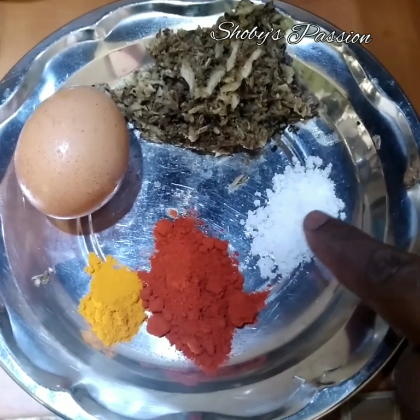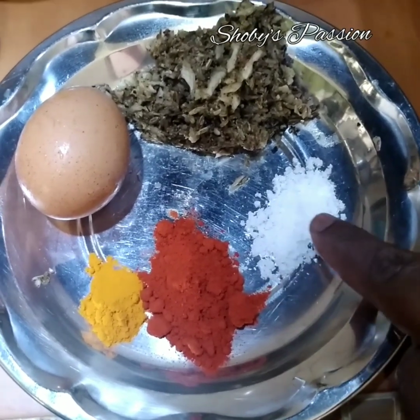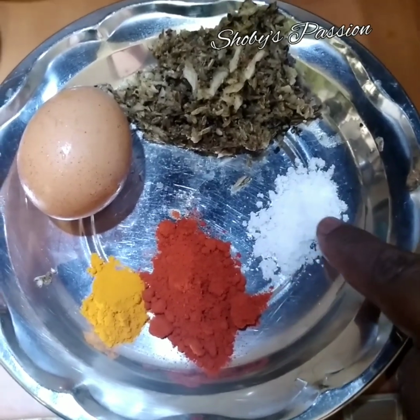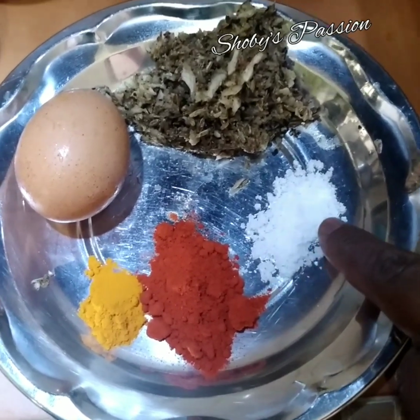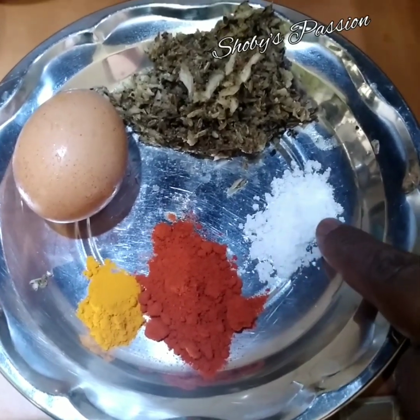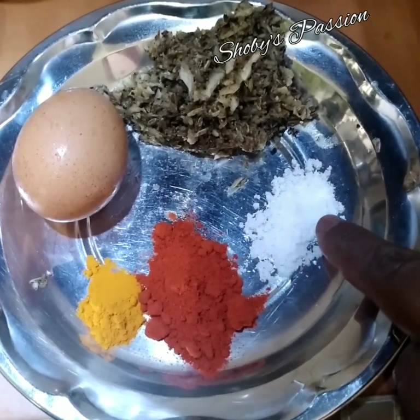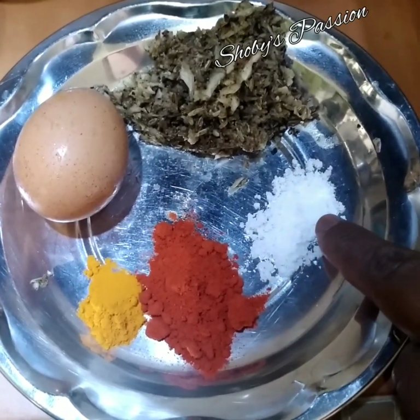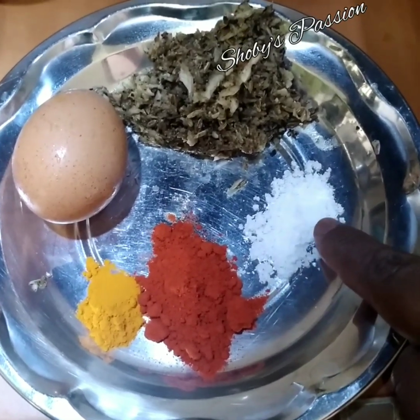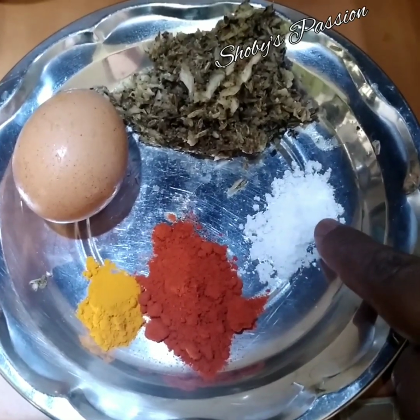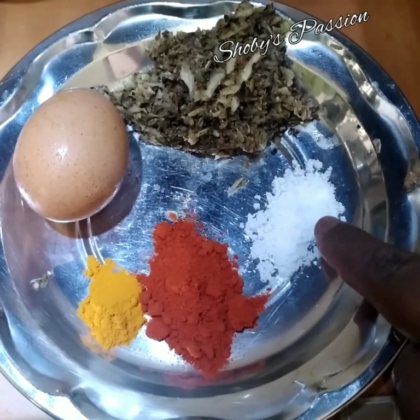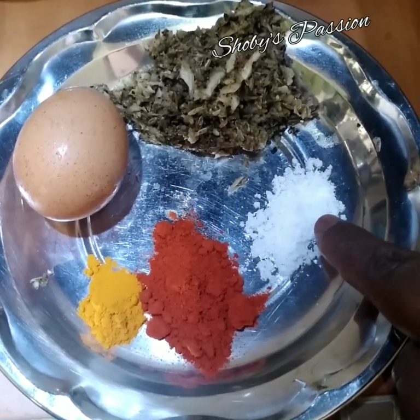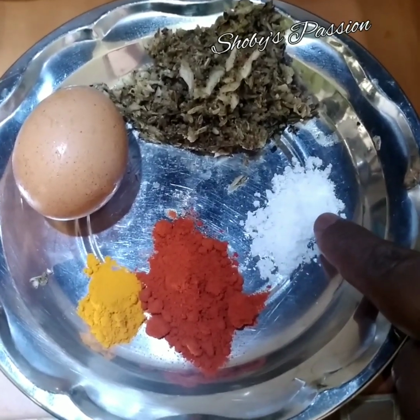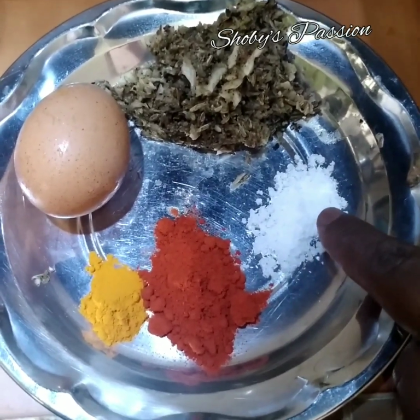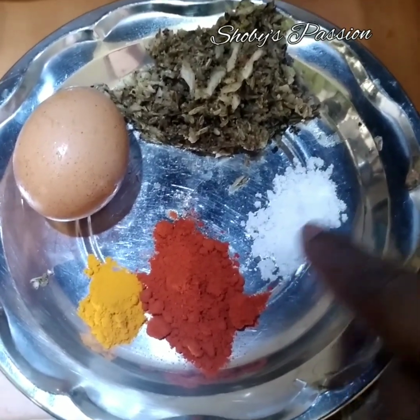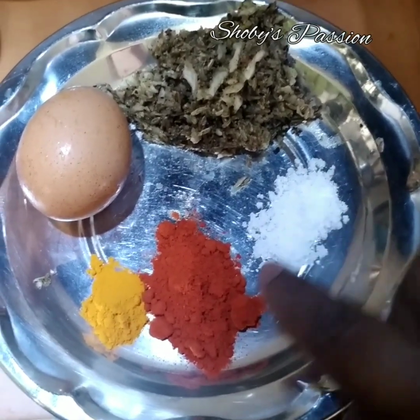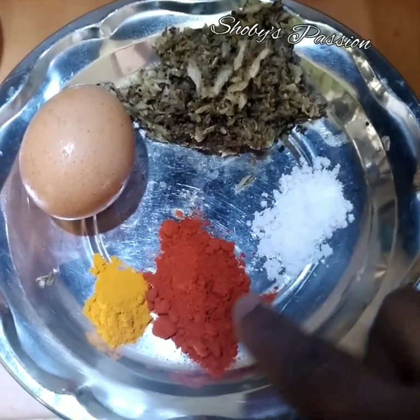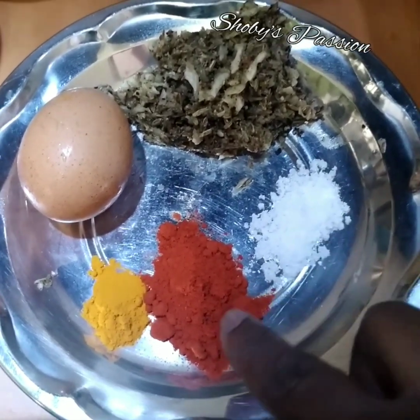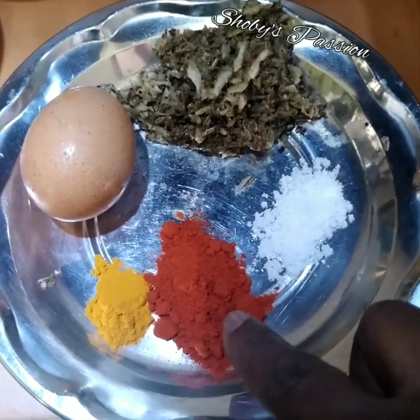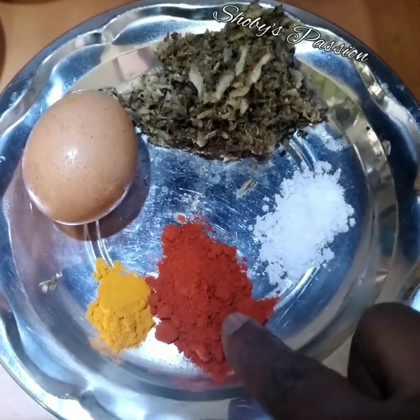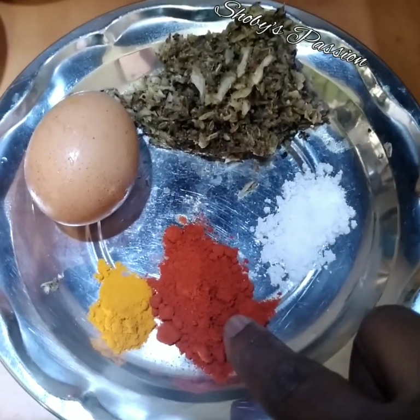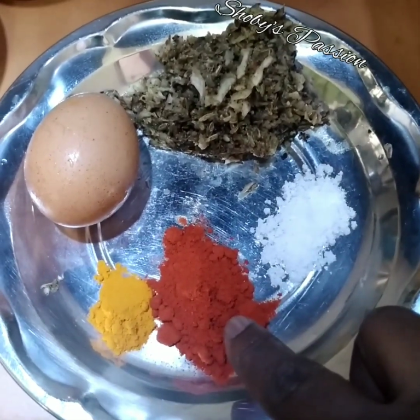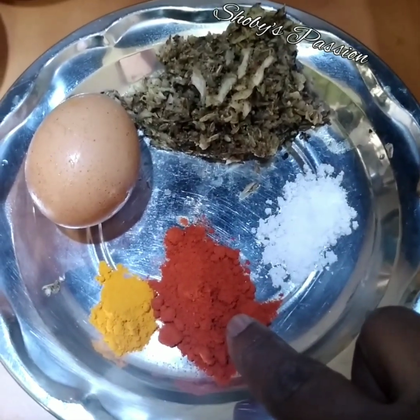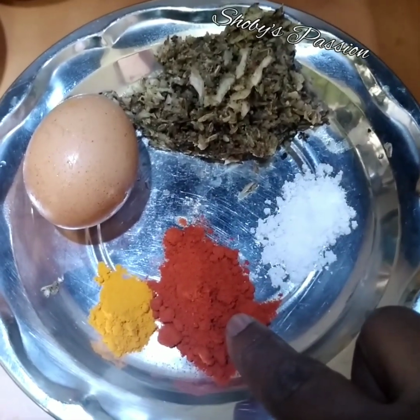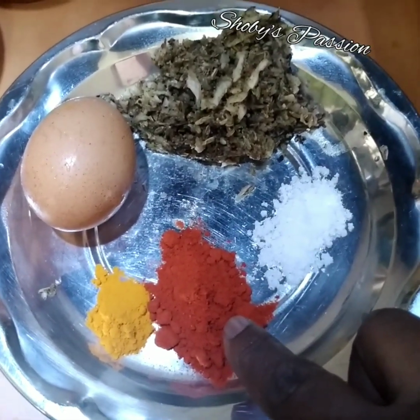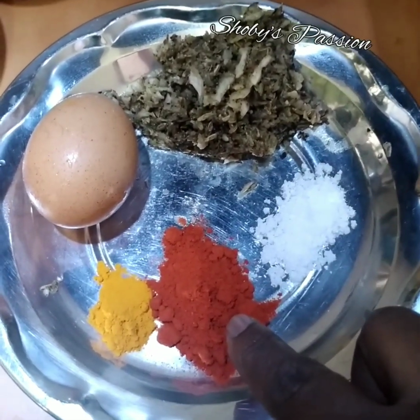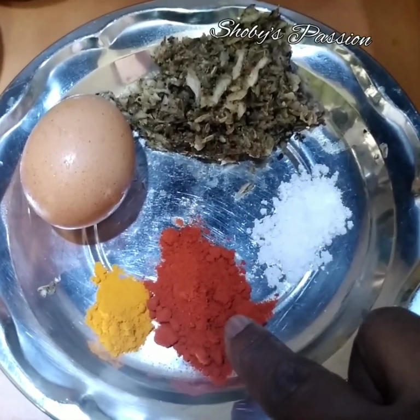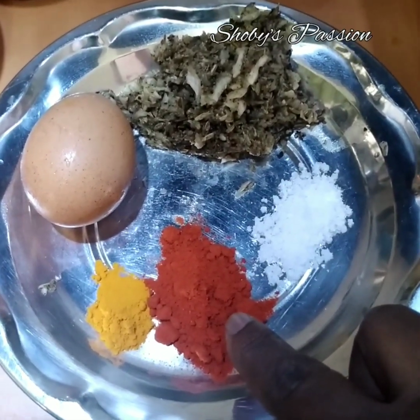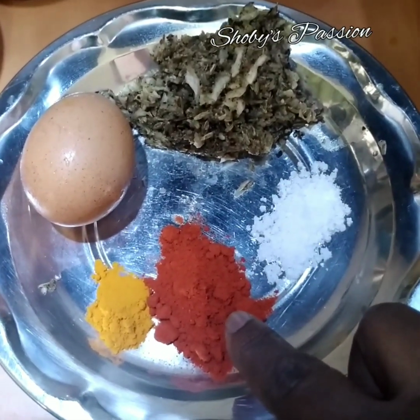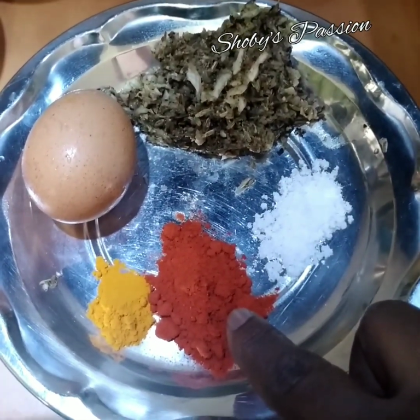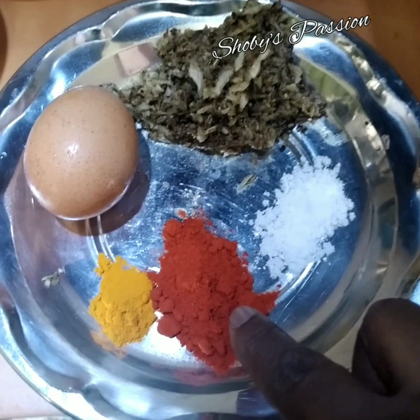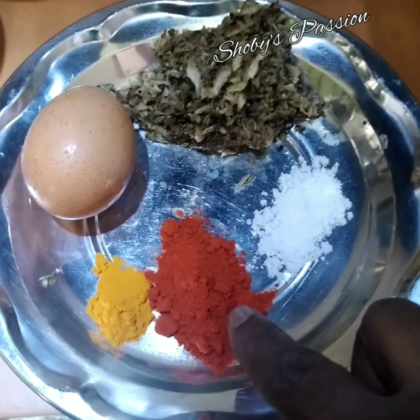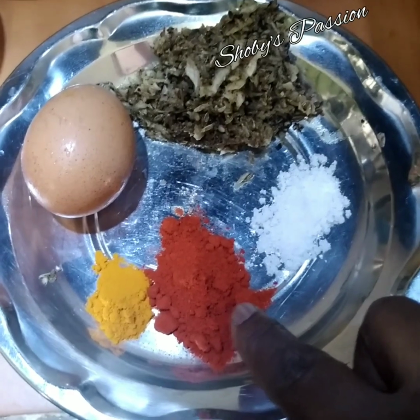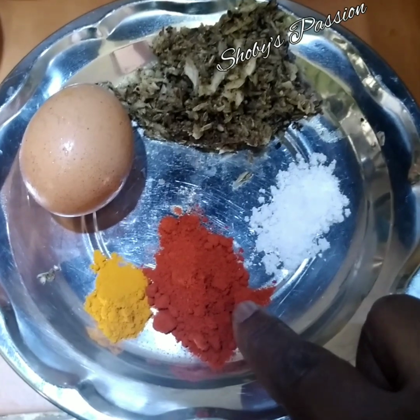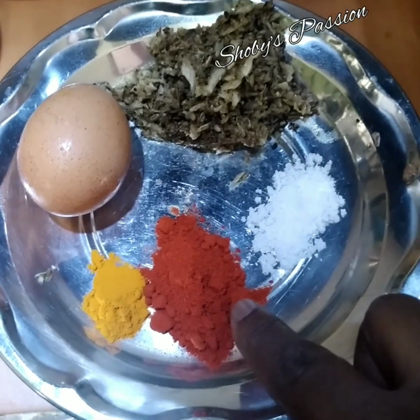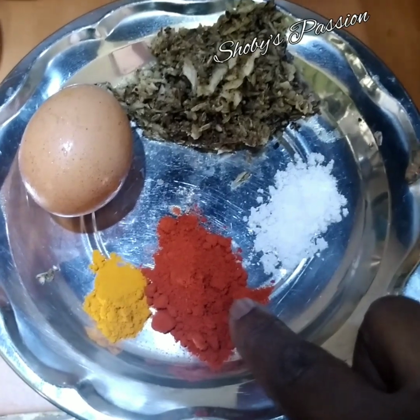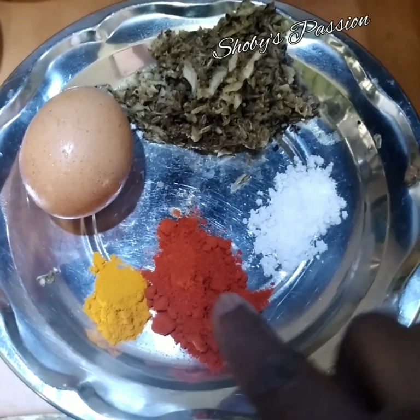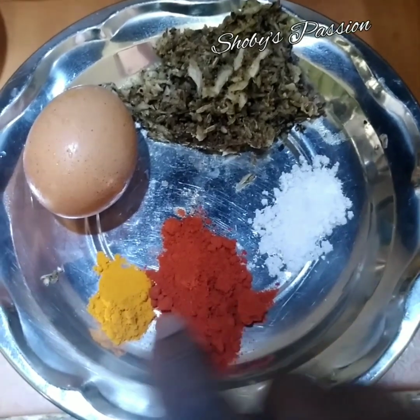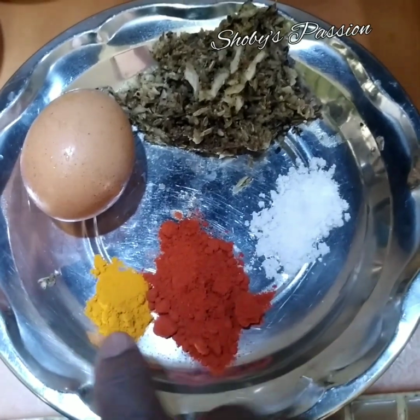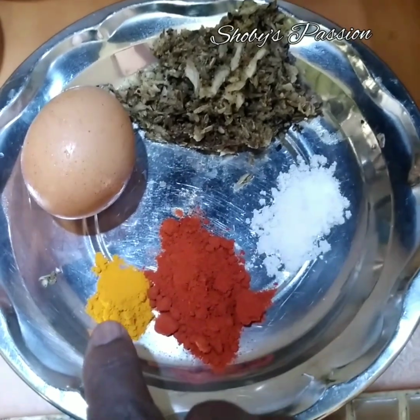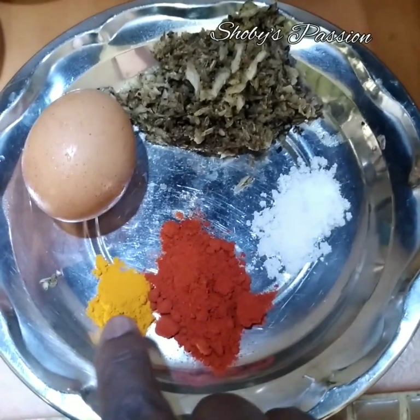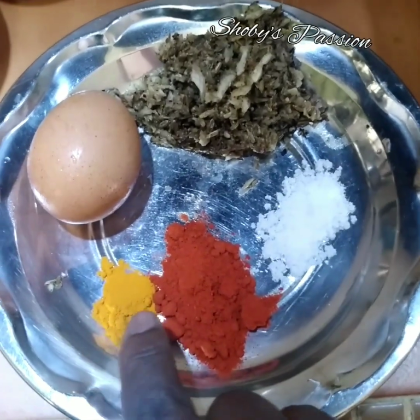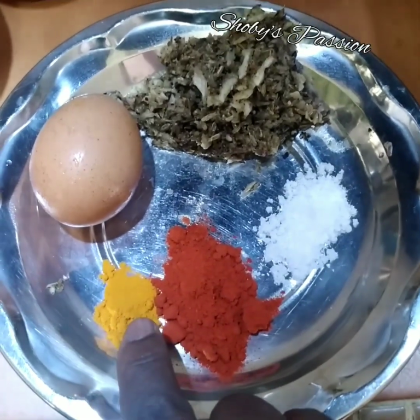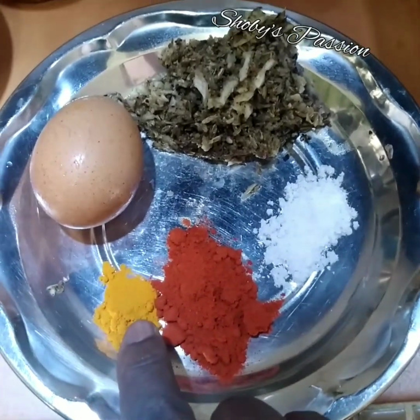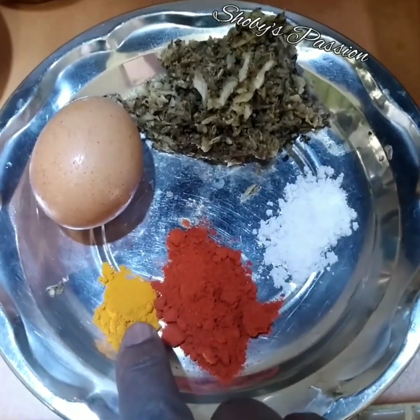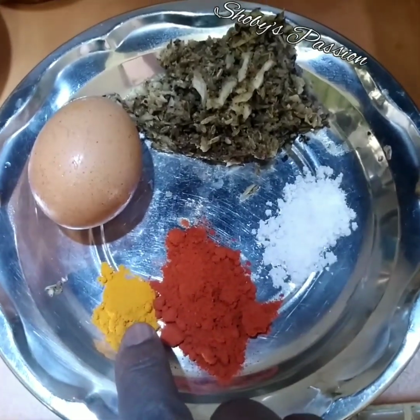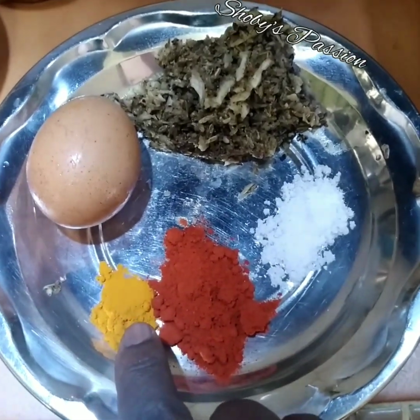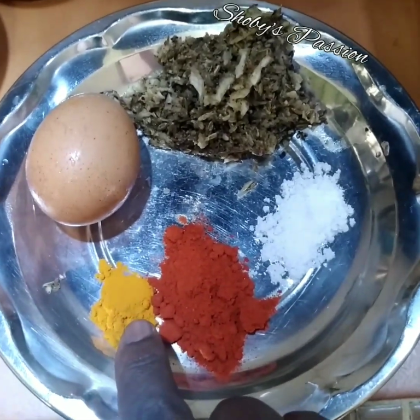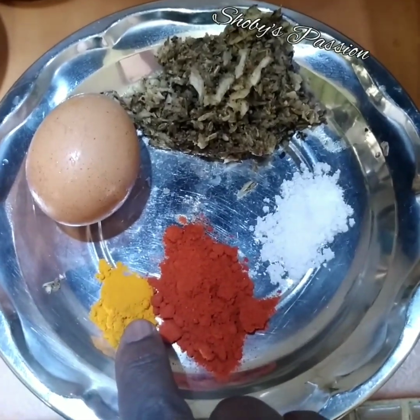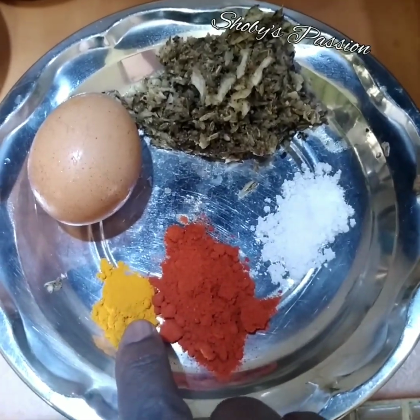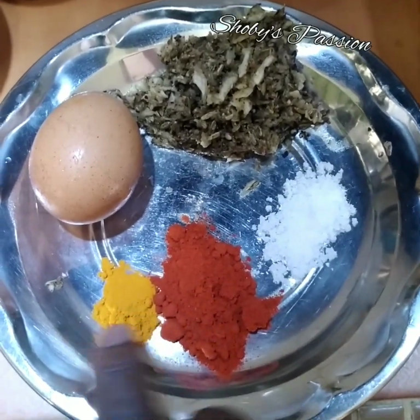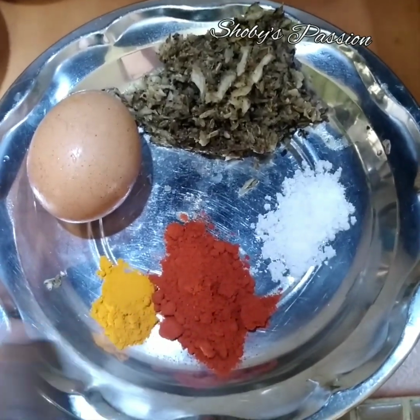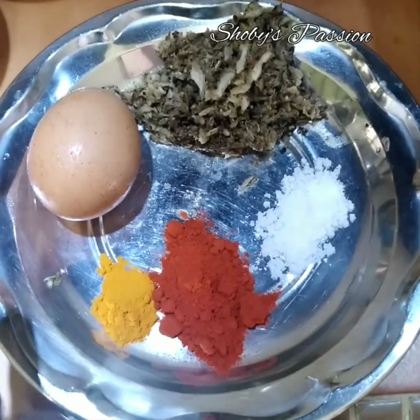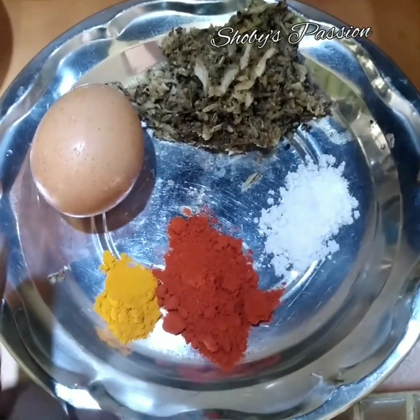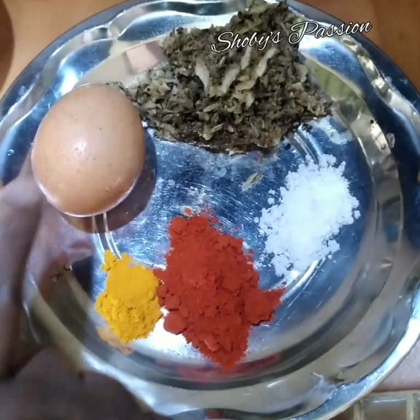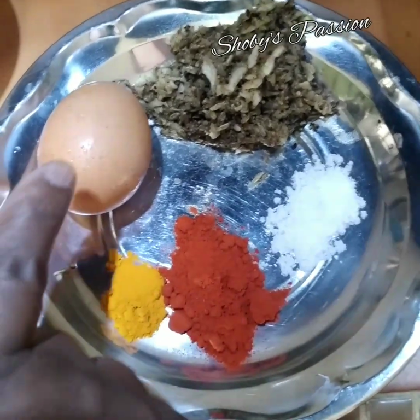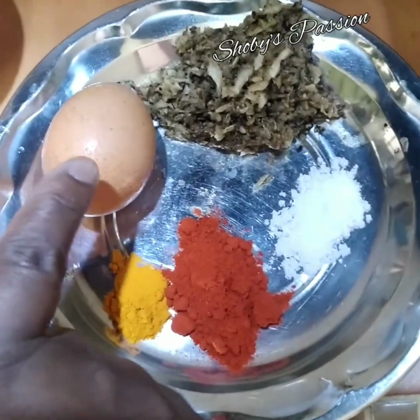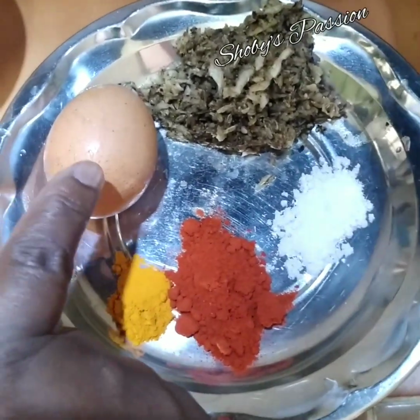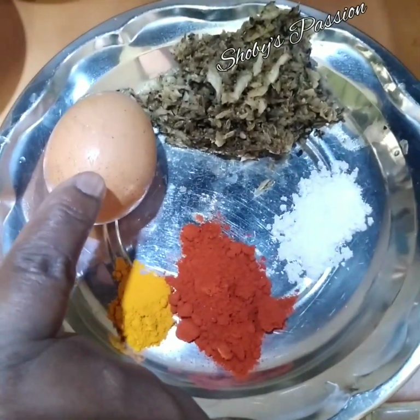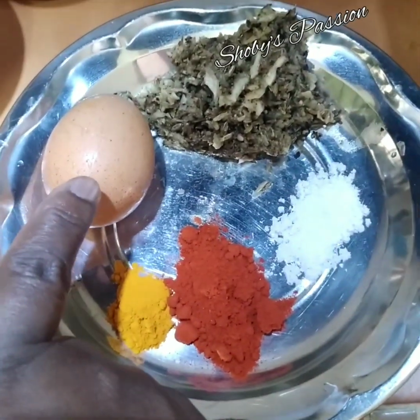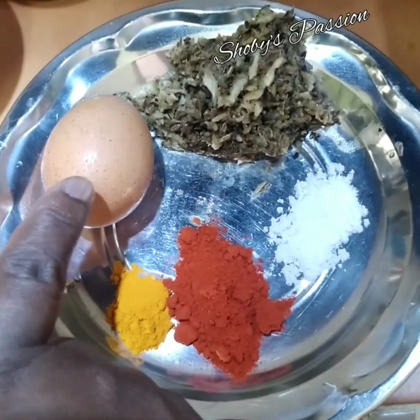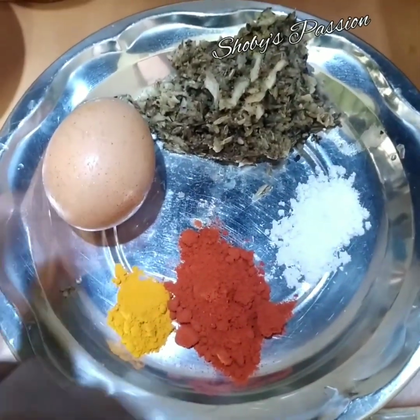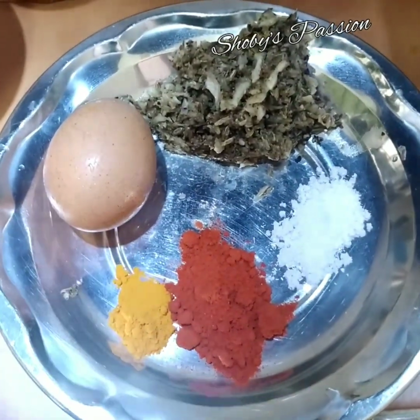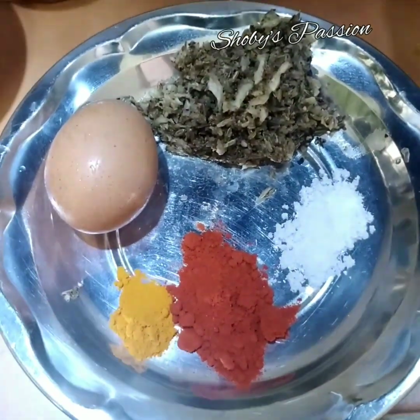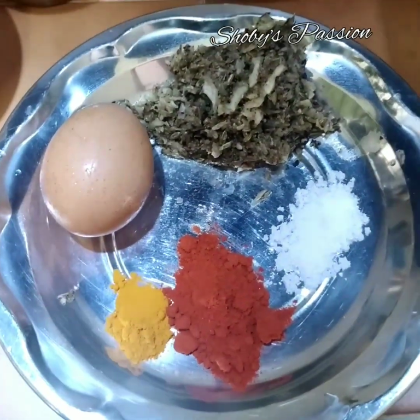Garam secukup rasa. 2 sudu makan serbuk cili. 1 sudu teh serbuk kunyit dan serbuk telur.